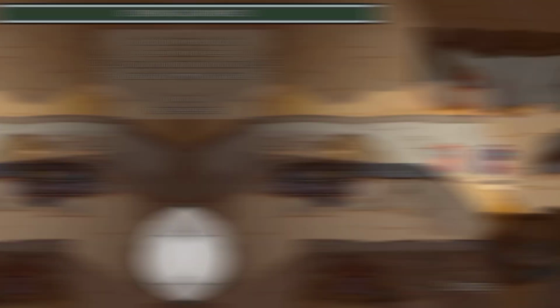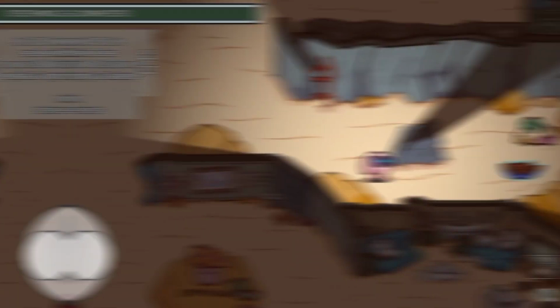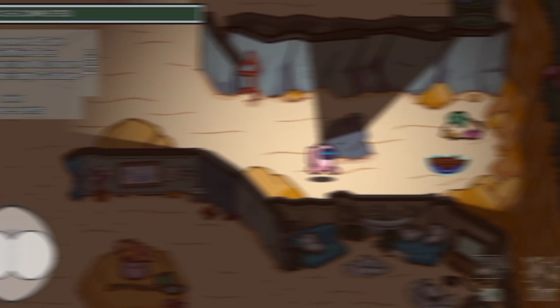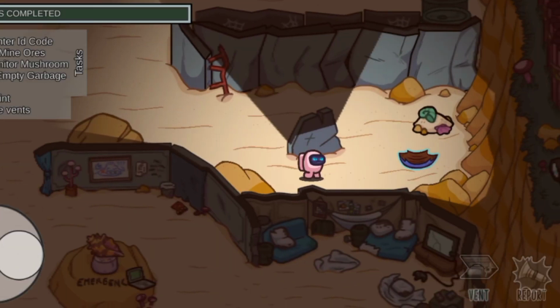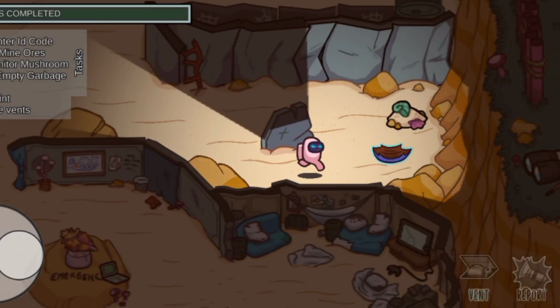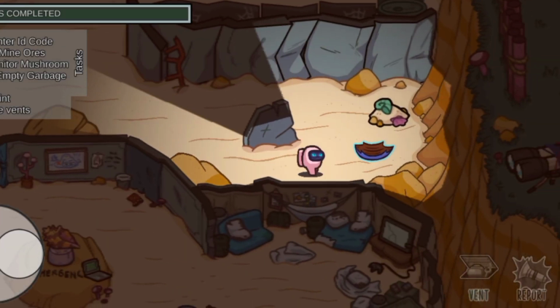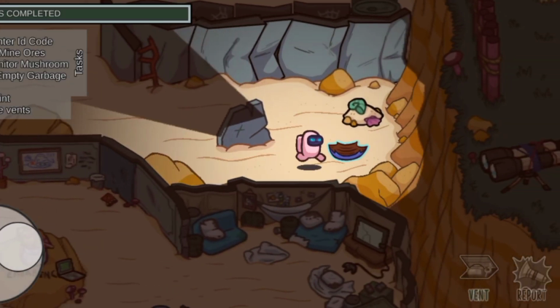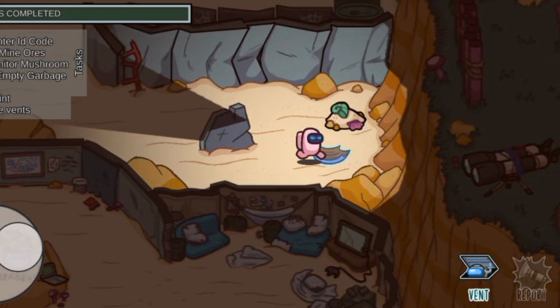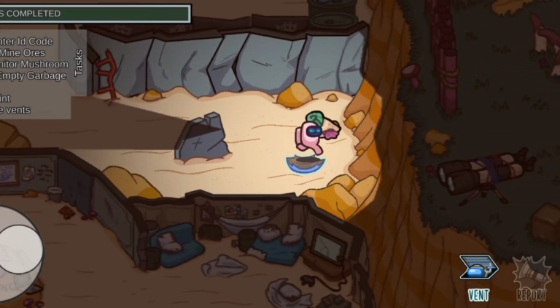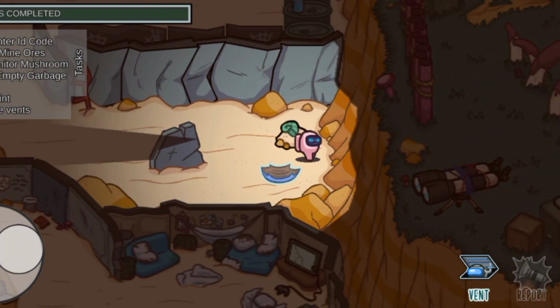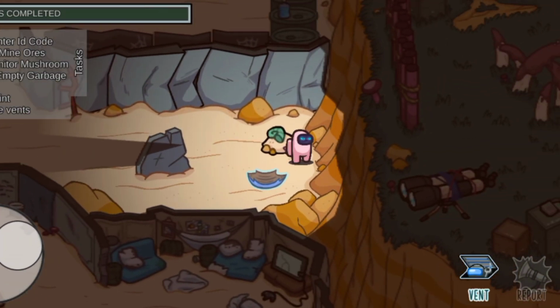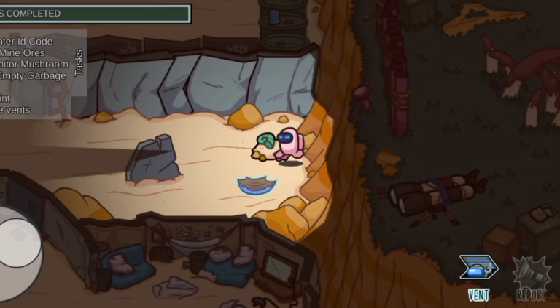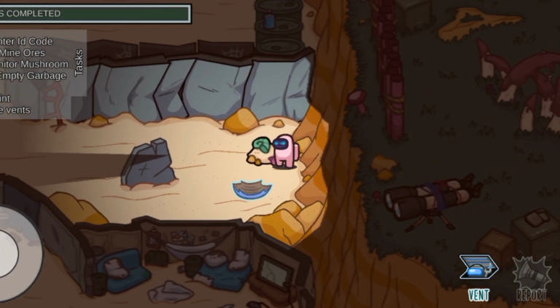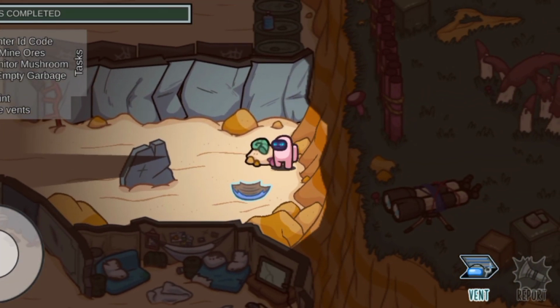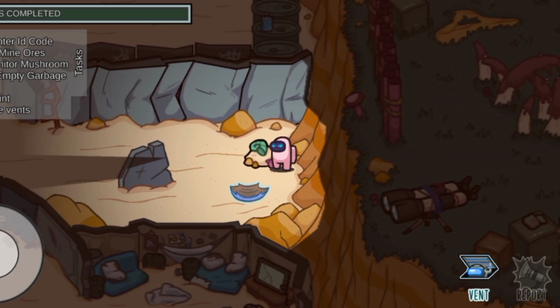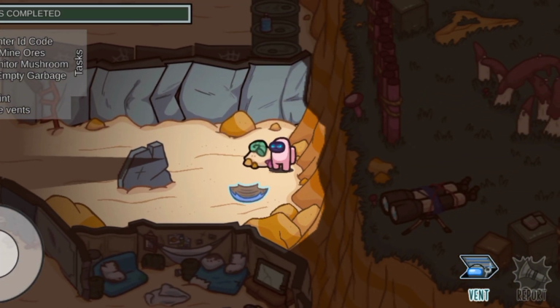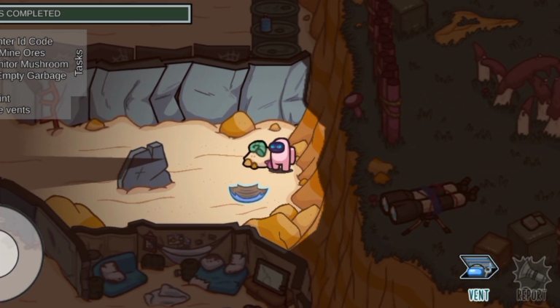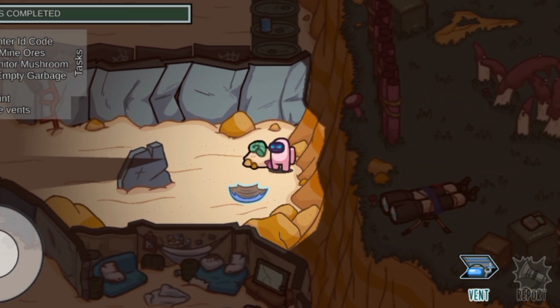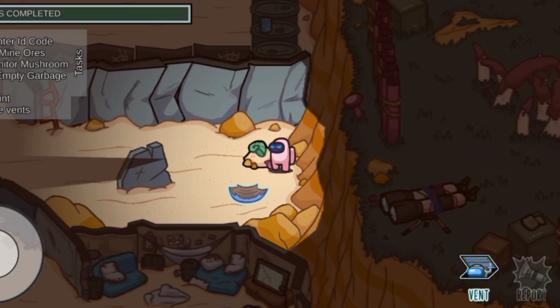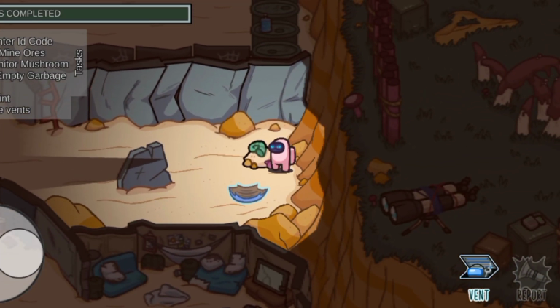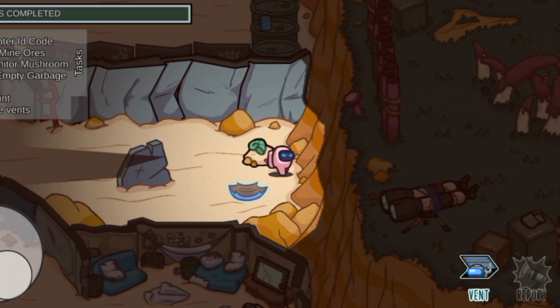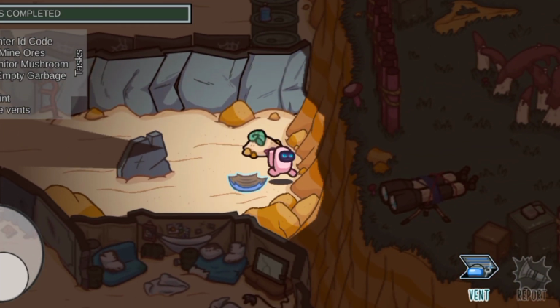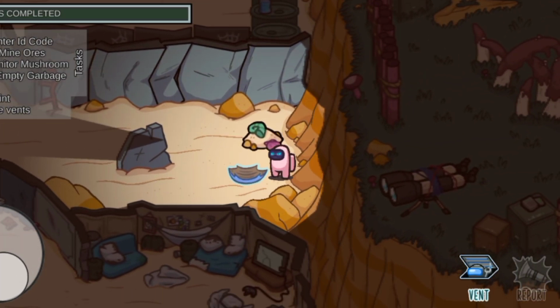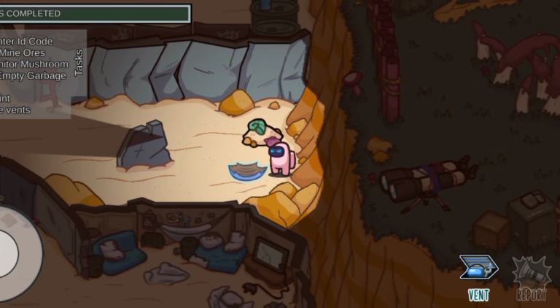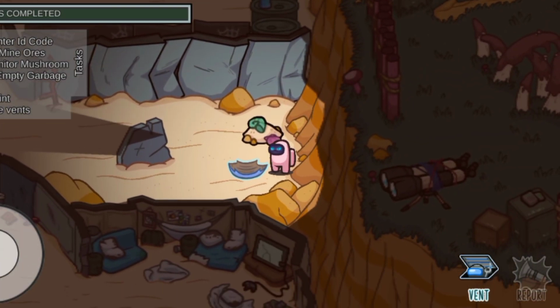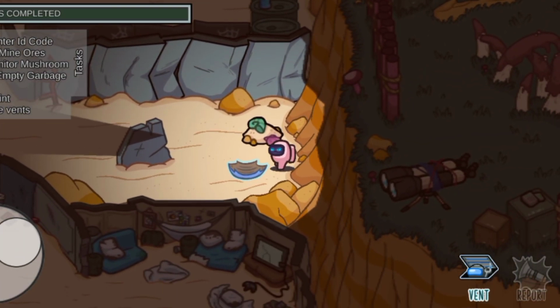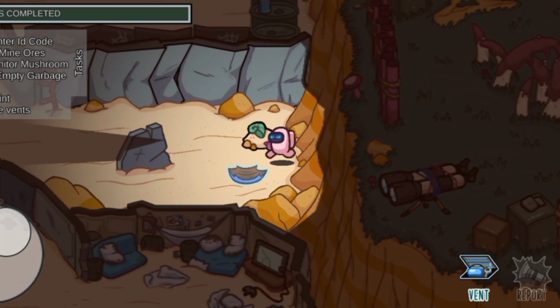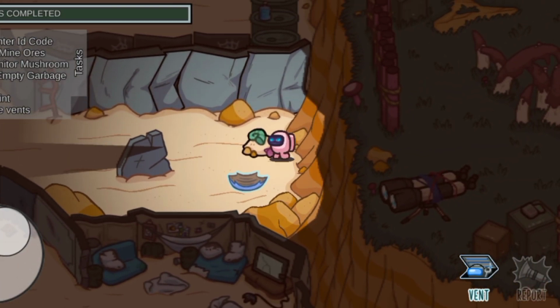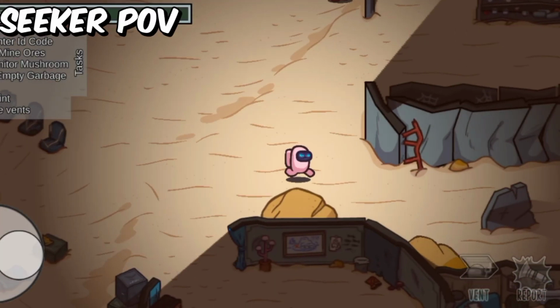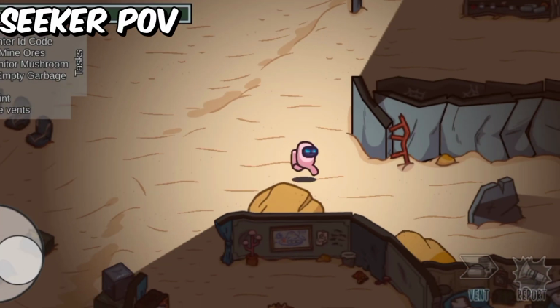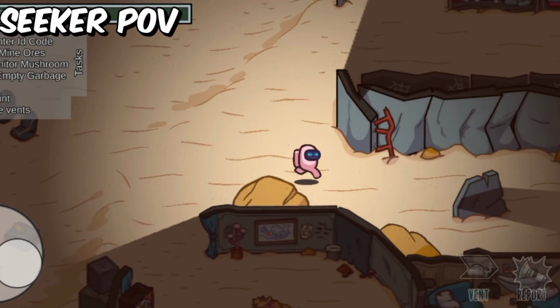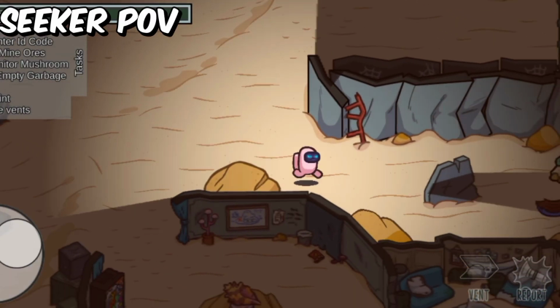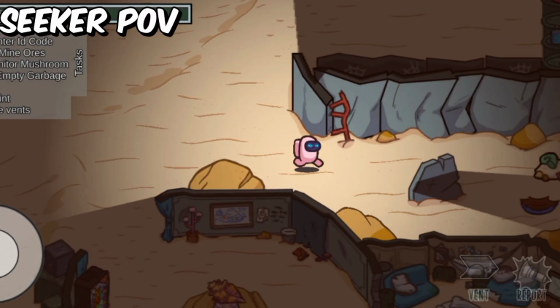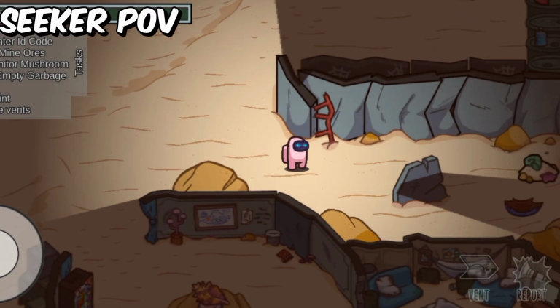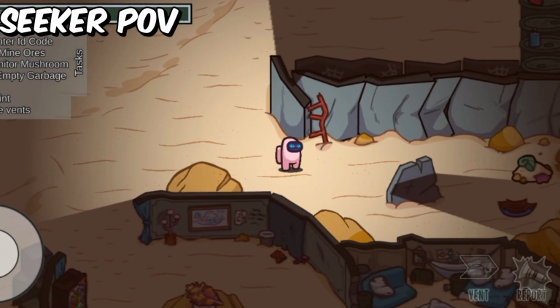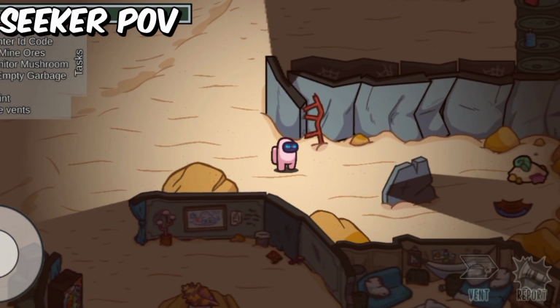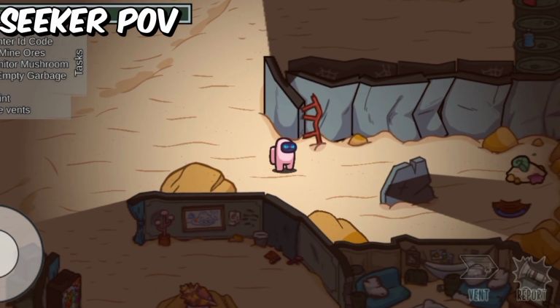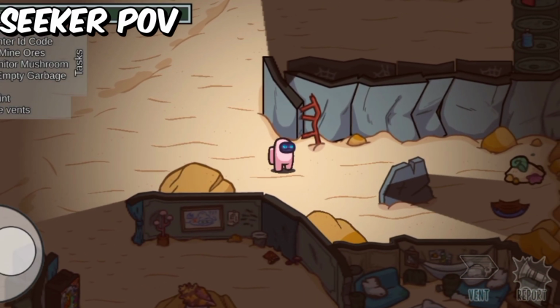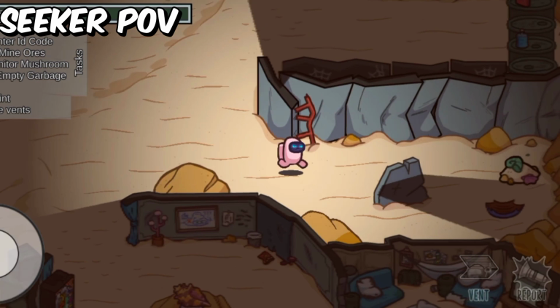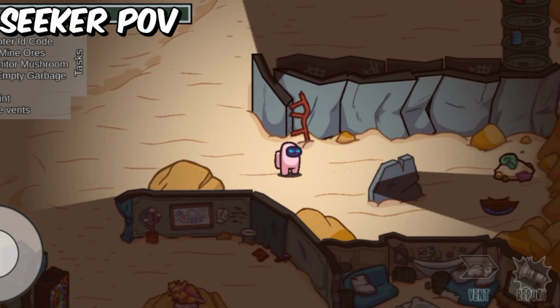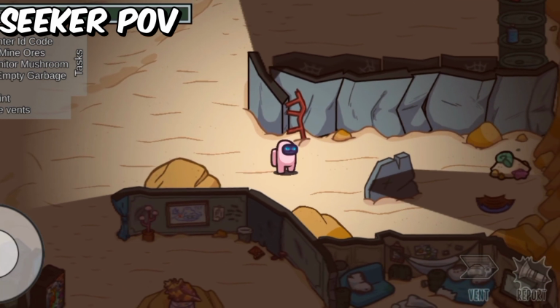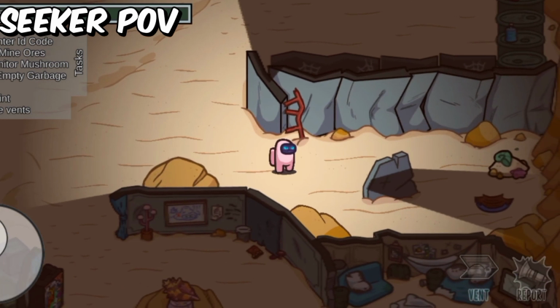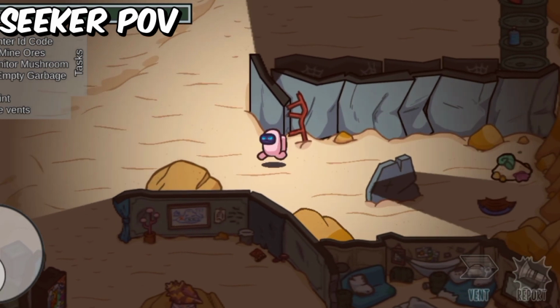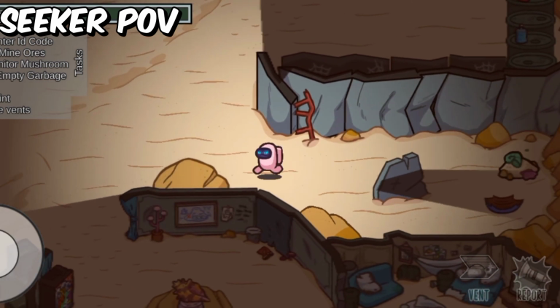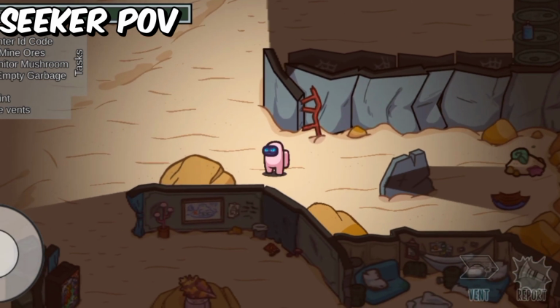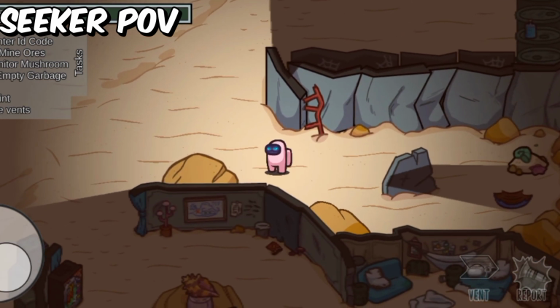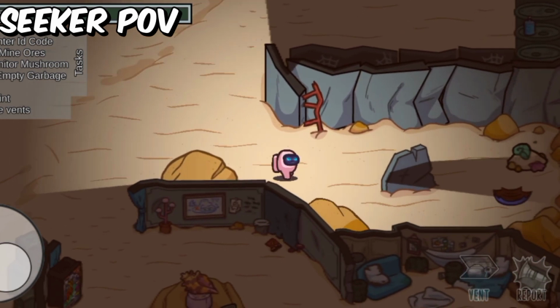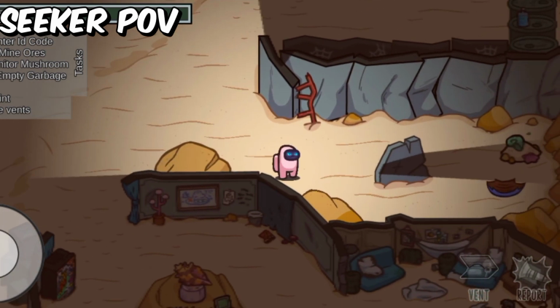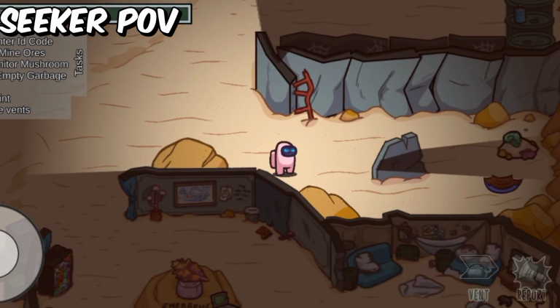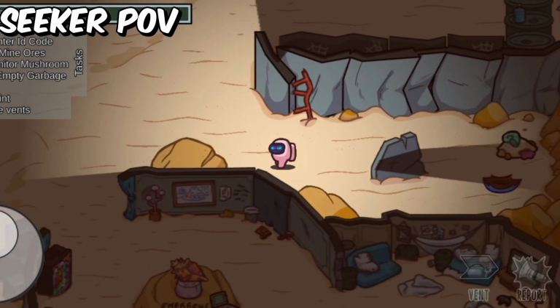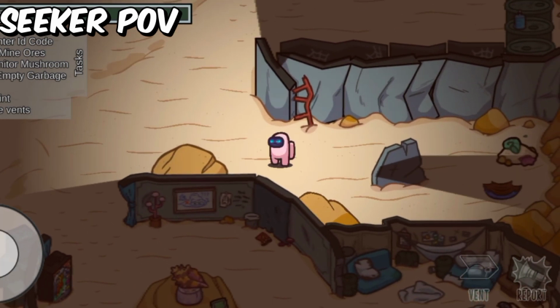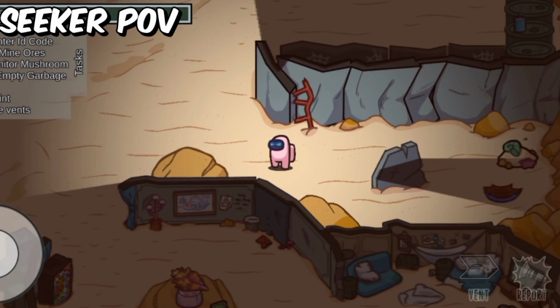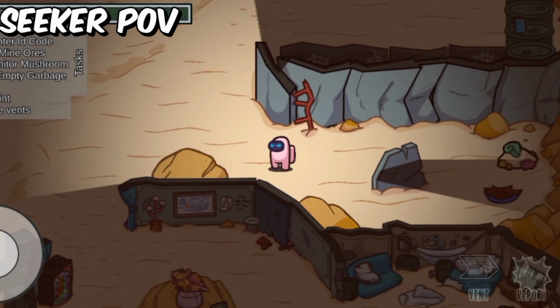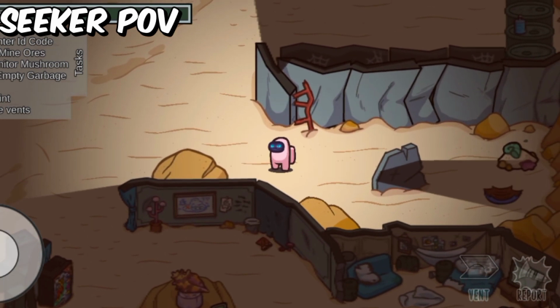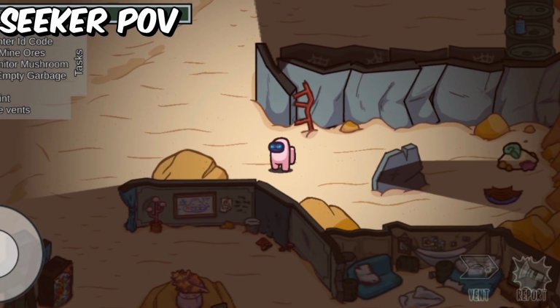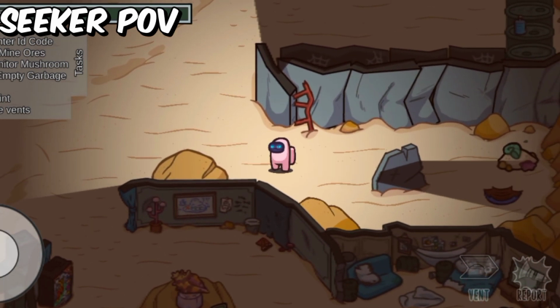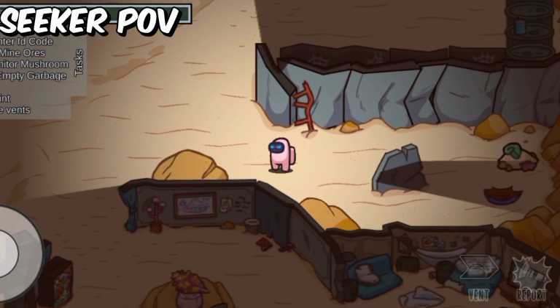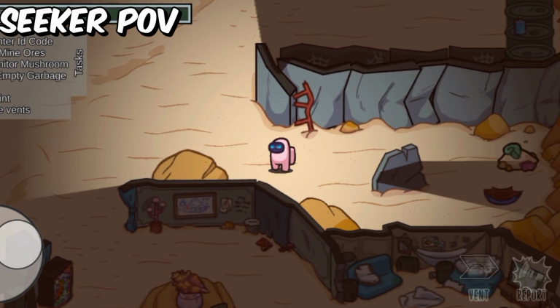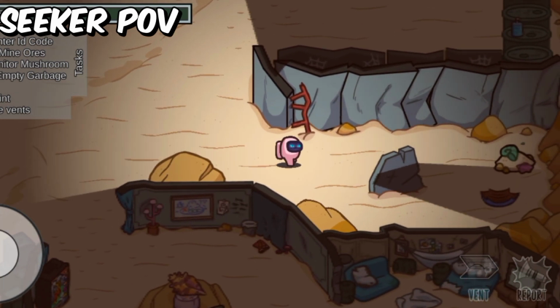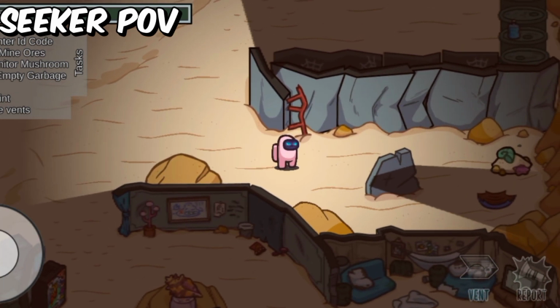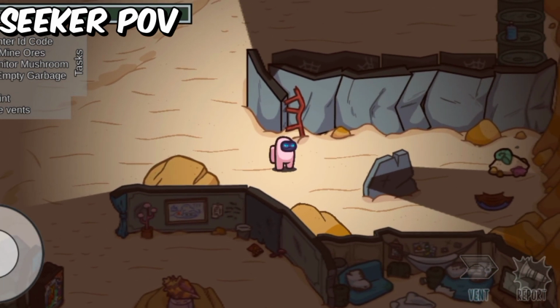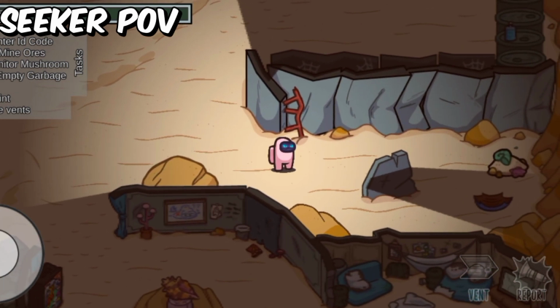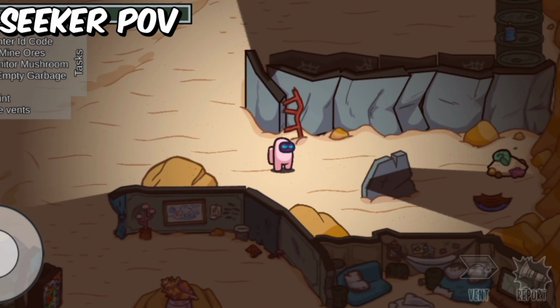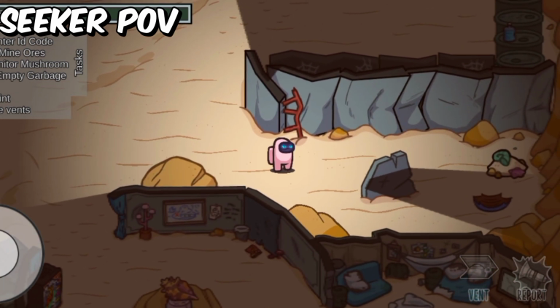You can hide behind the rock that is located in the middle of the map. In the seeker's POV, seekers can't see you well, and there's a rock that can hide you.